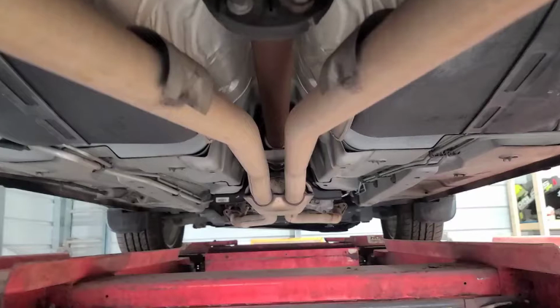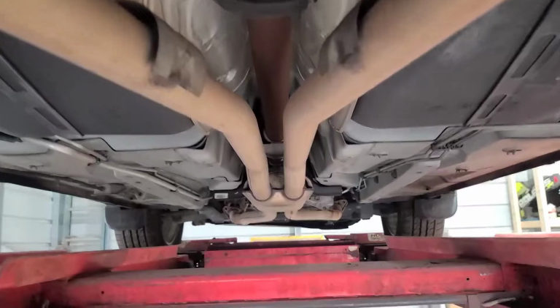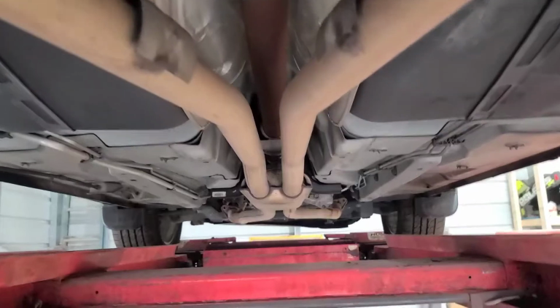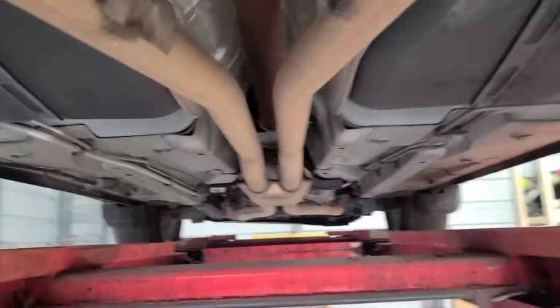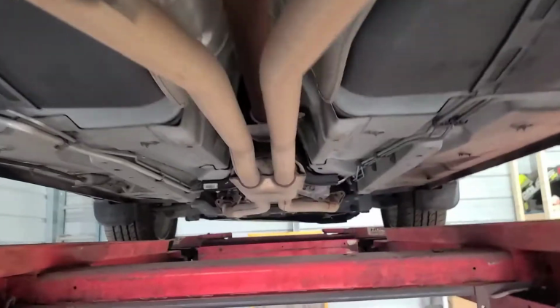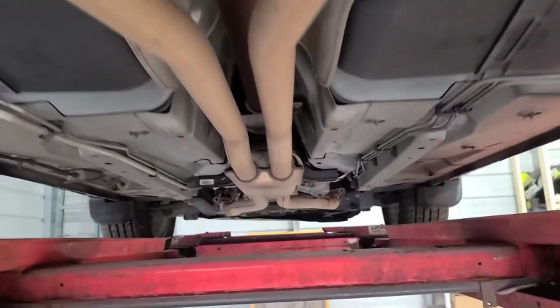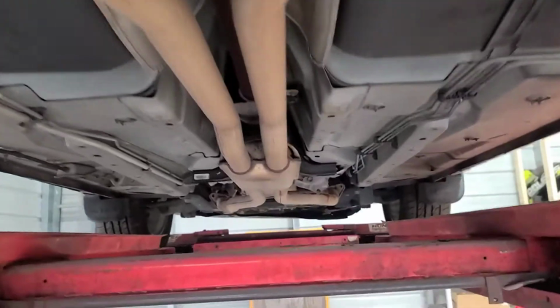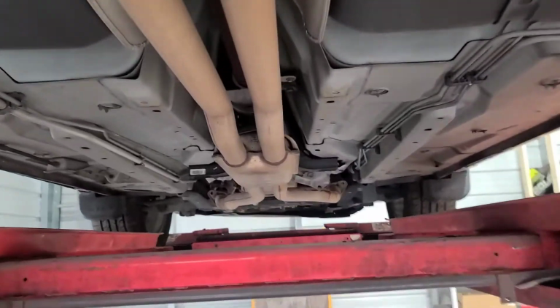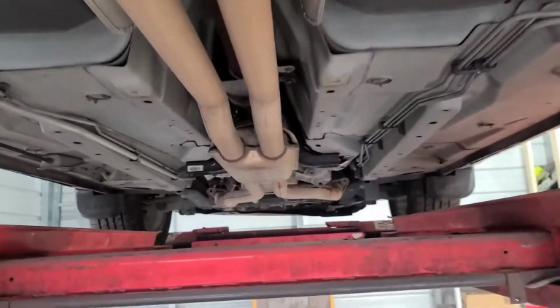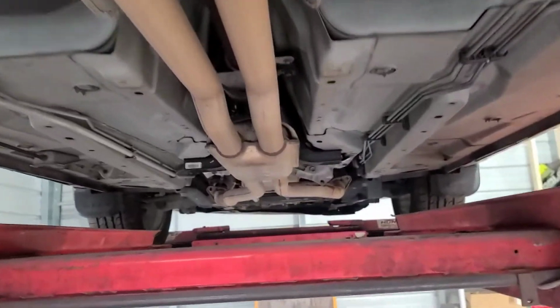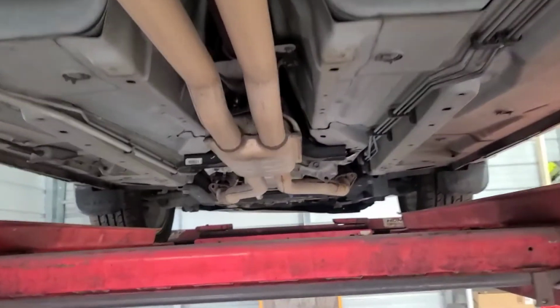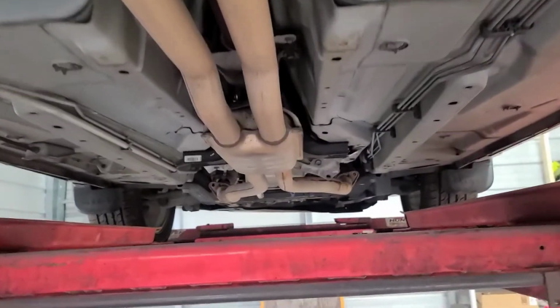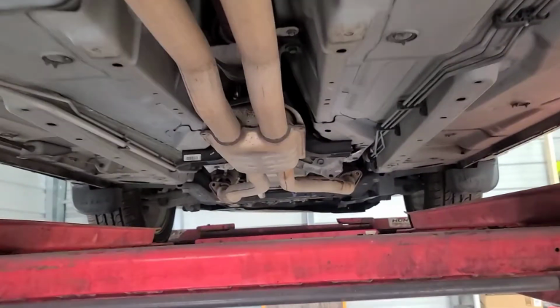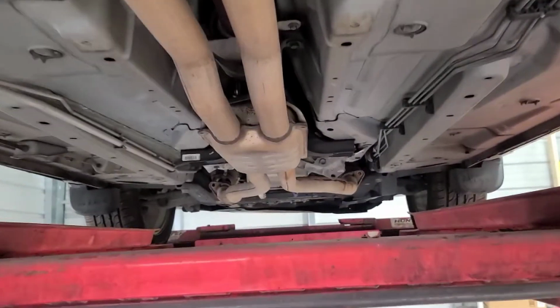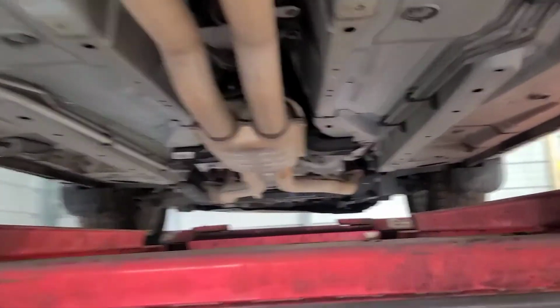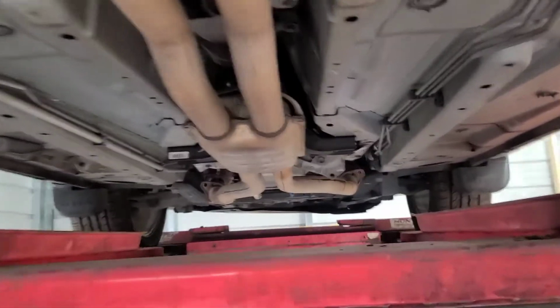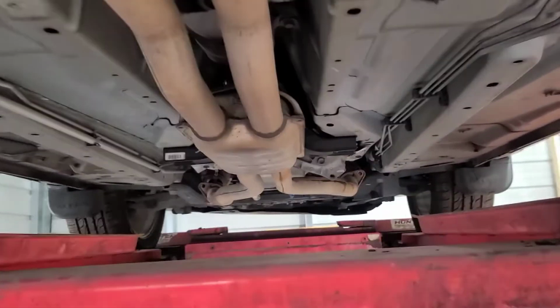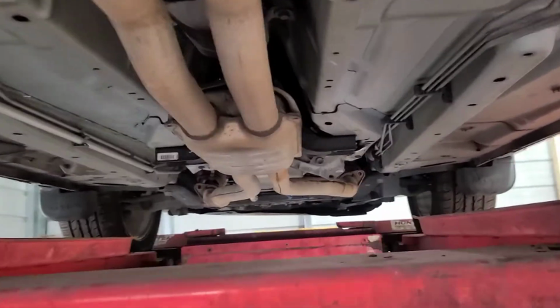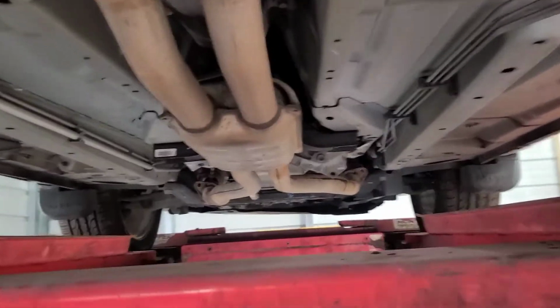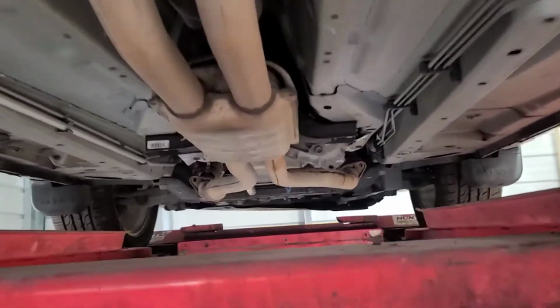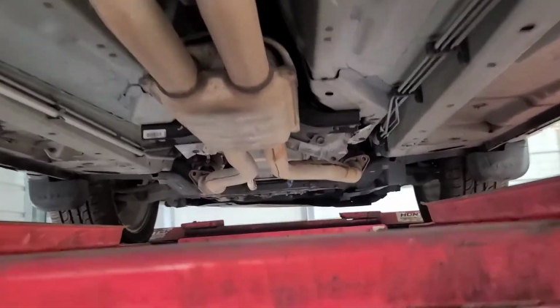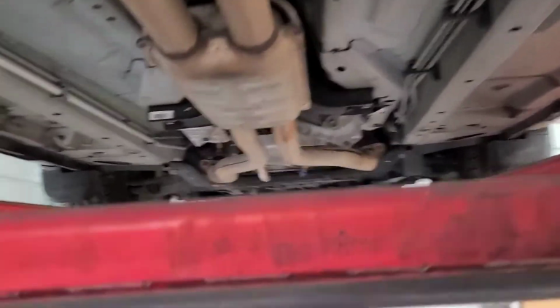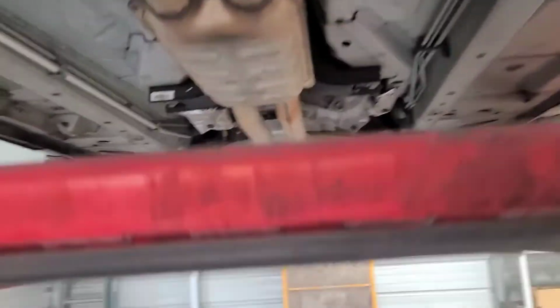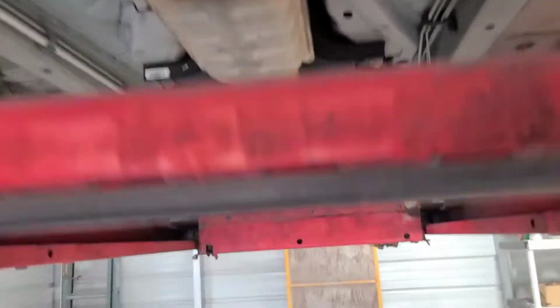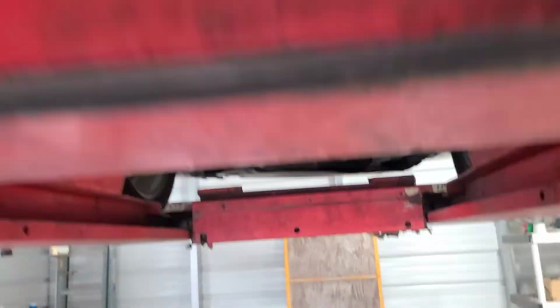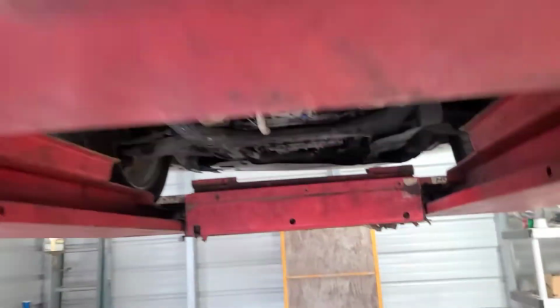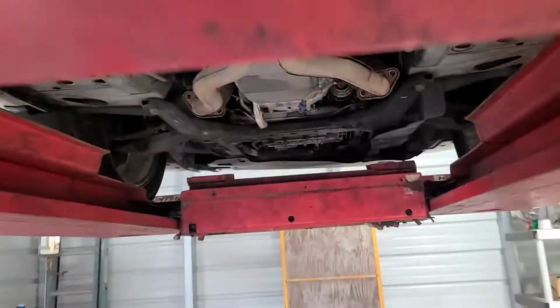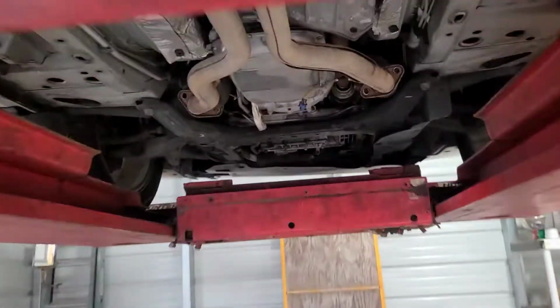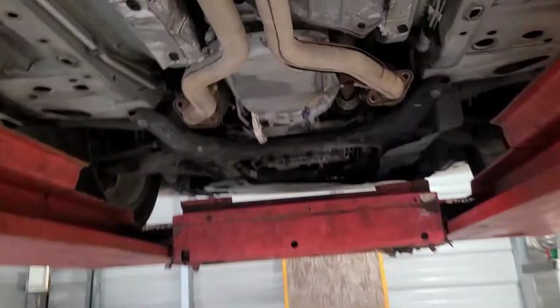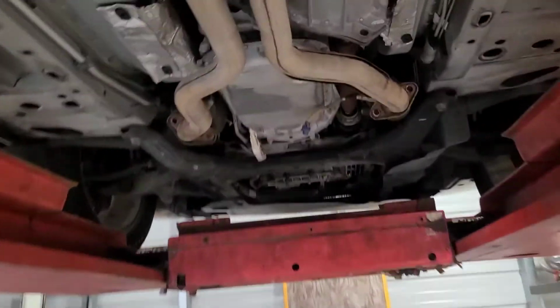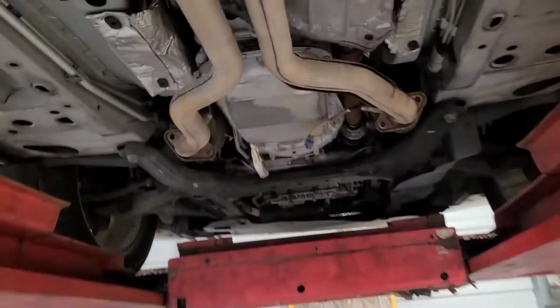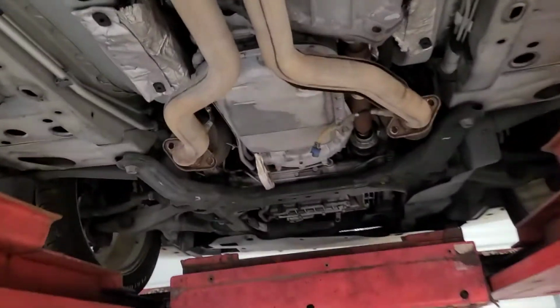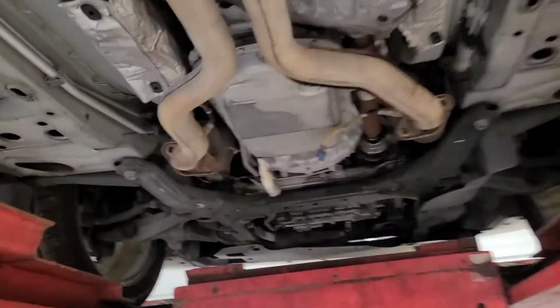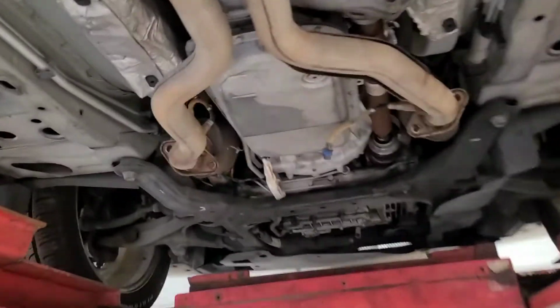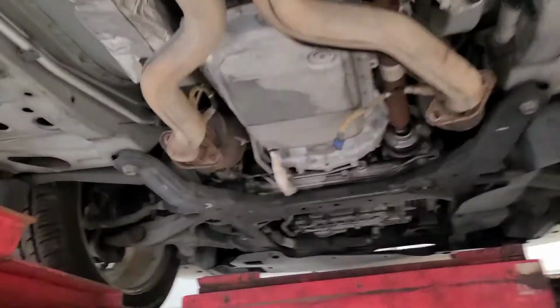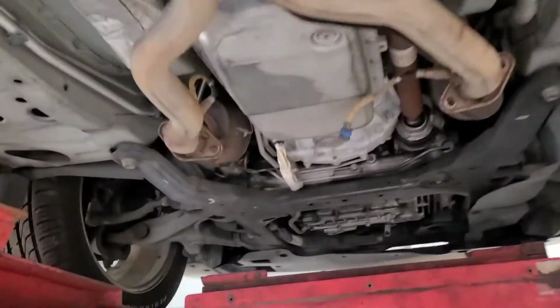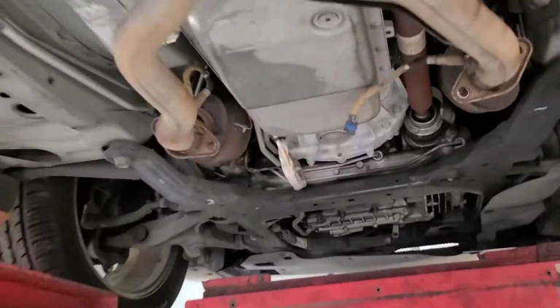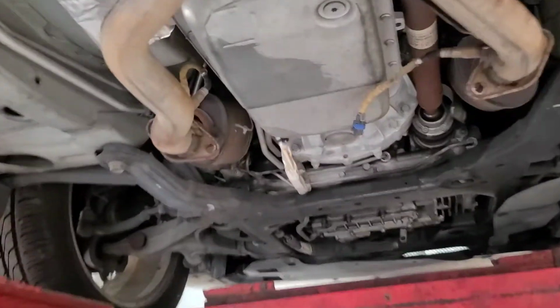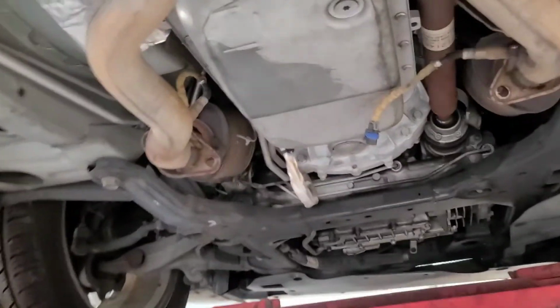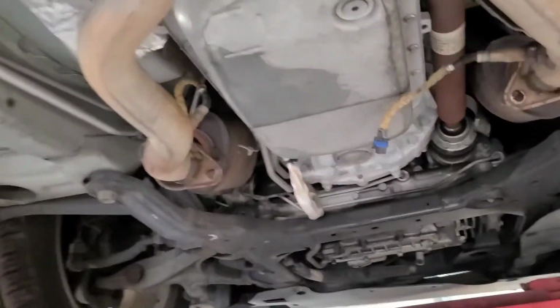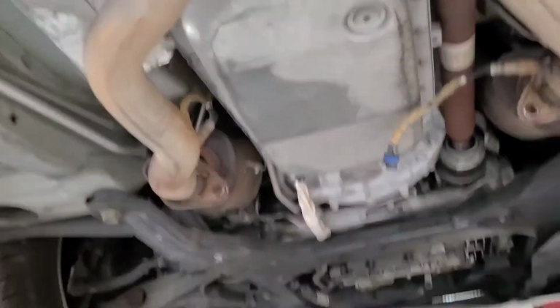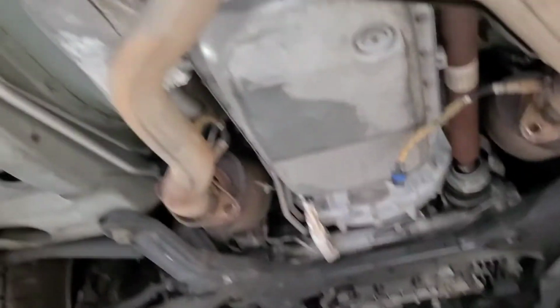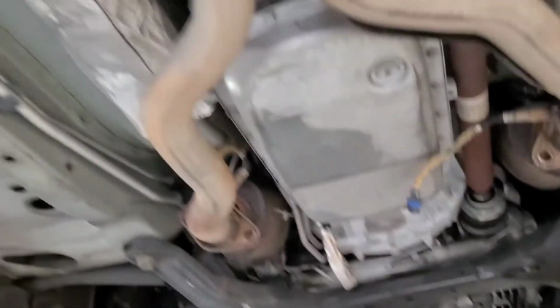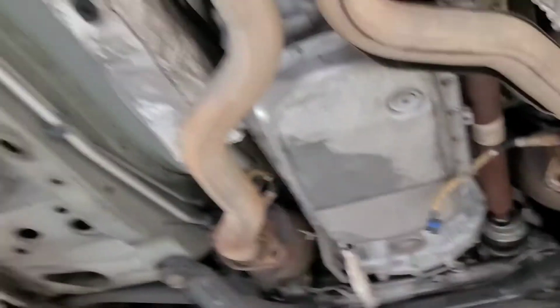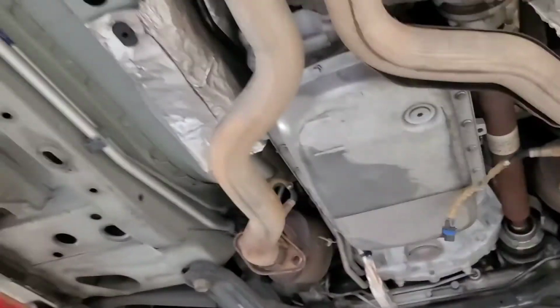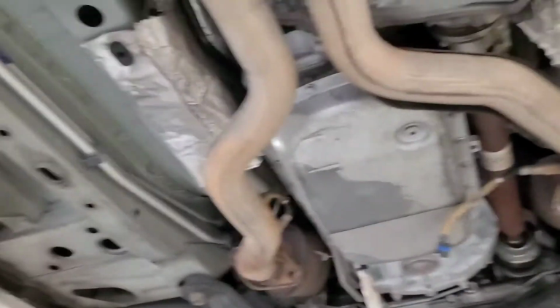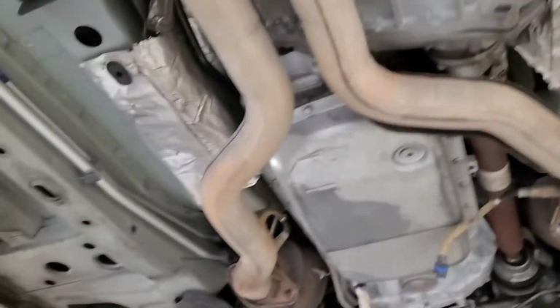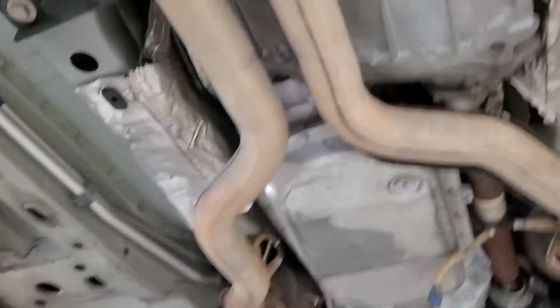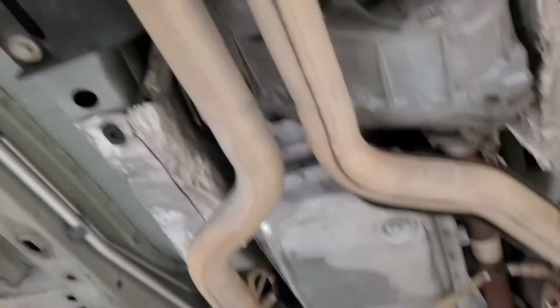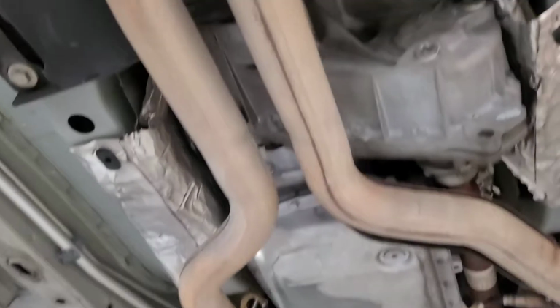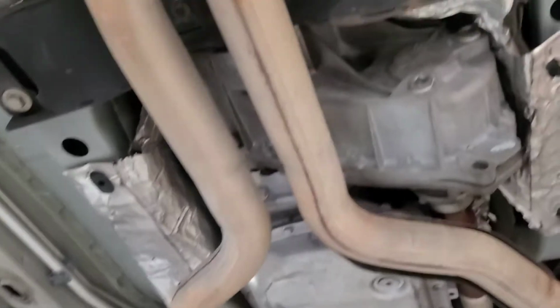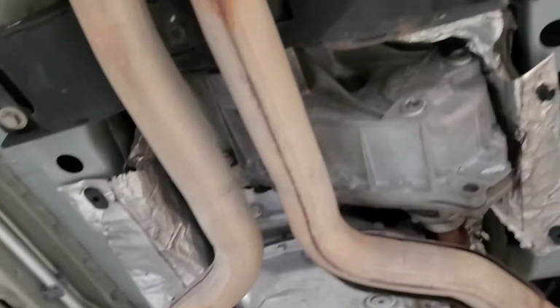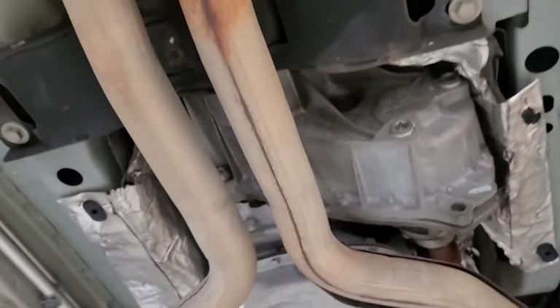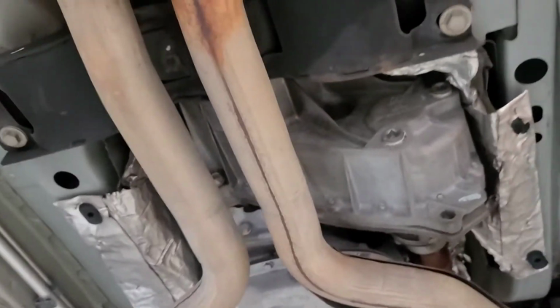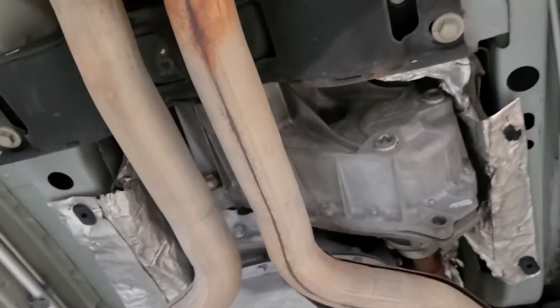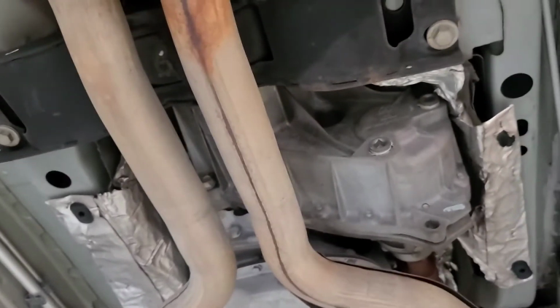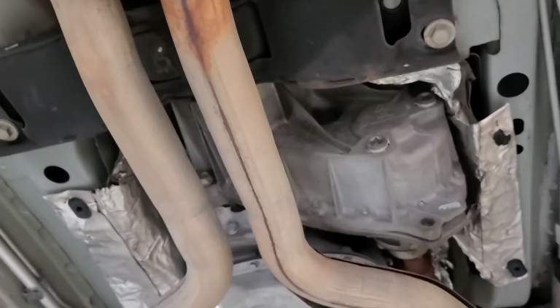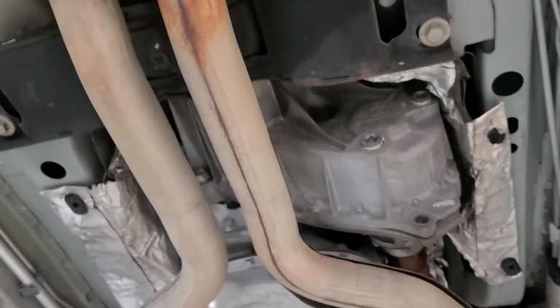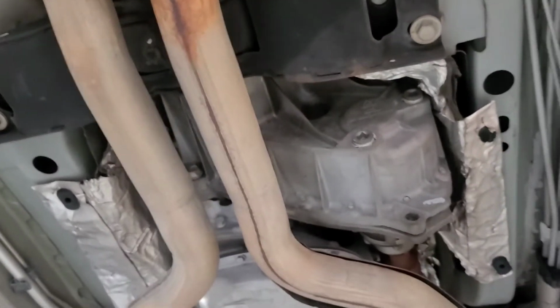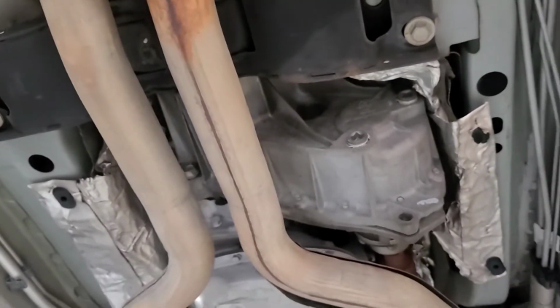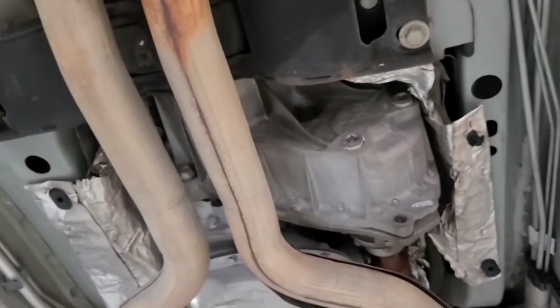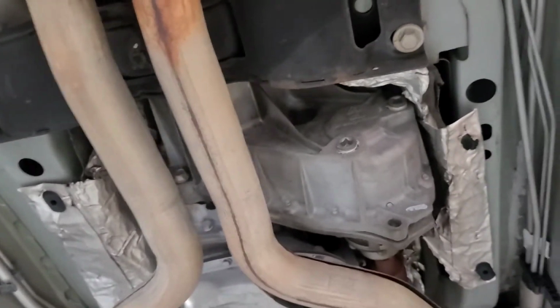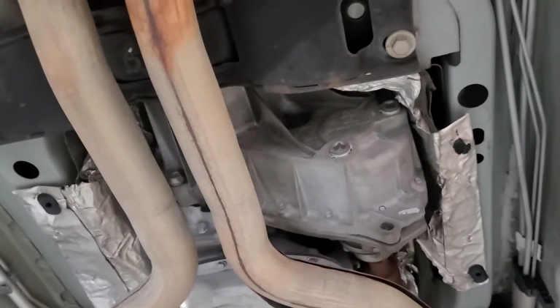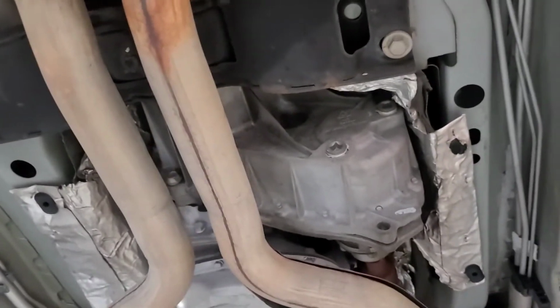Hi guys, so today we're going to be doing a transfer case replacement.